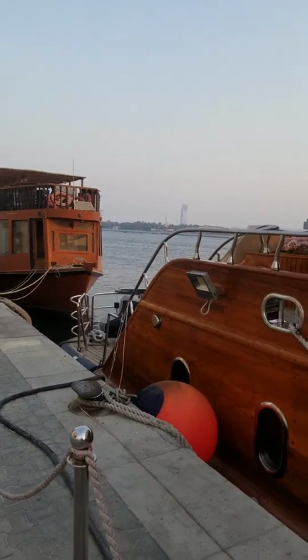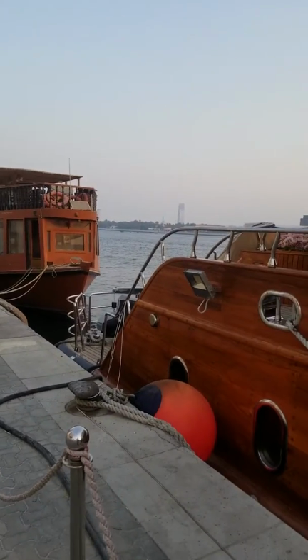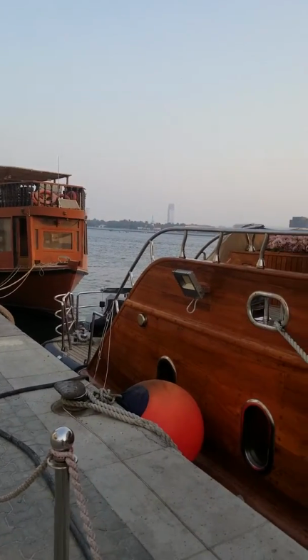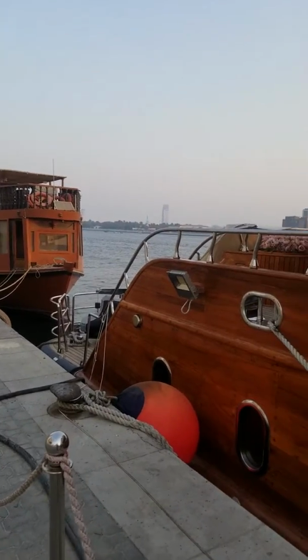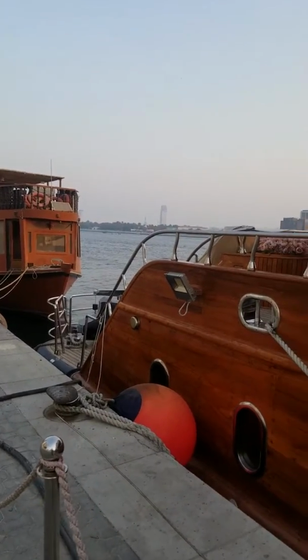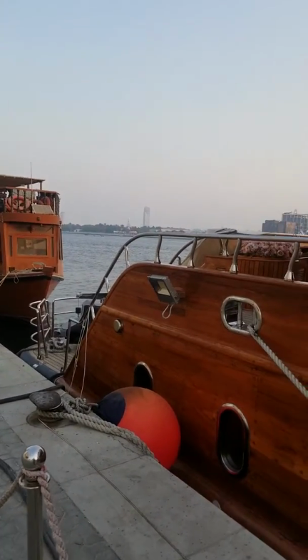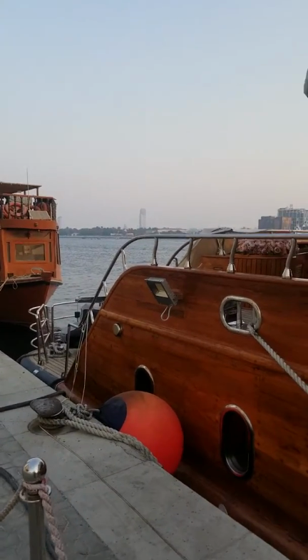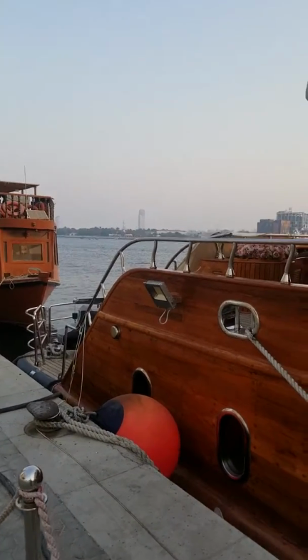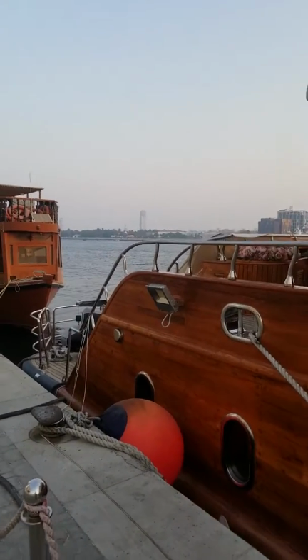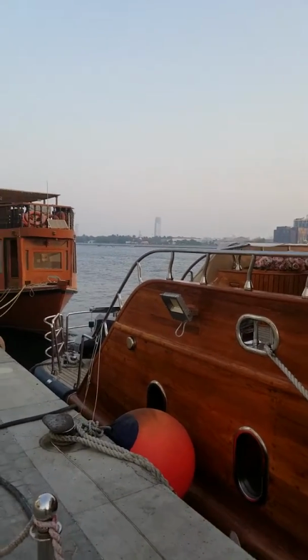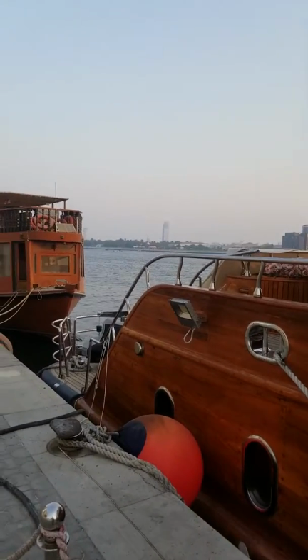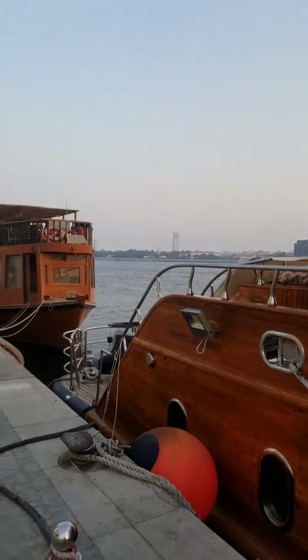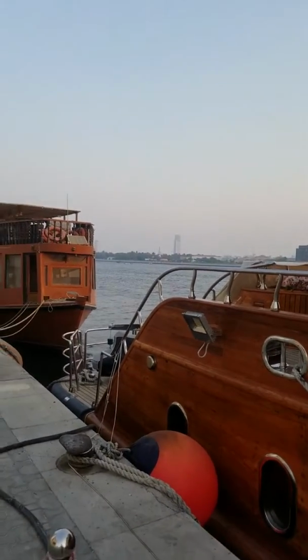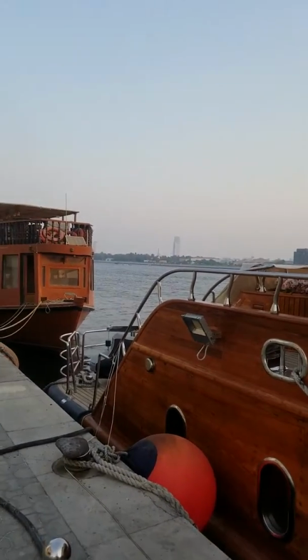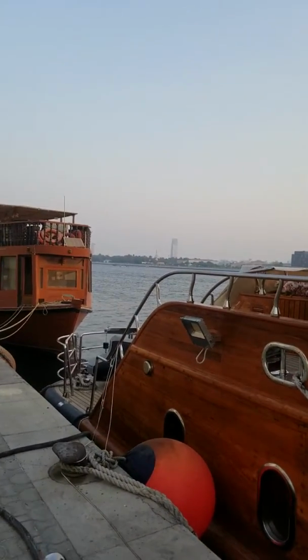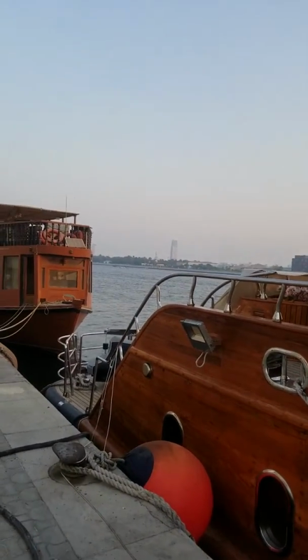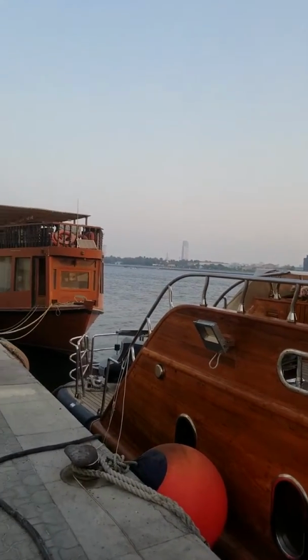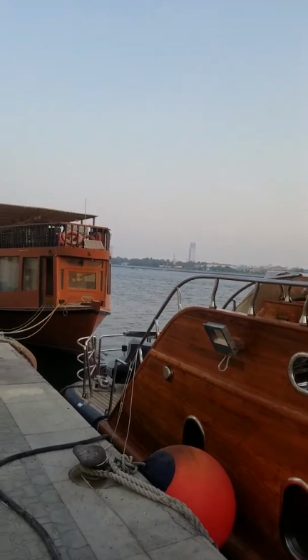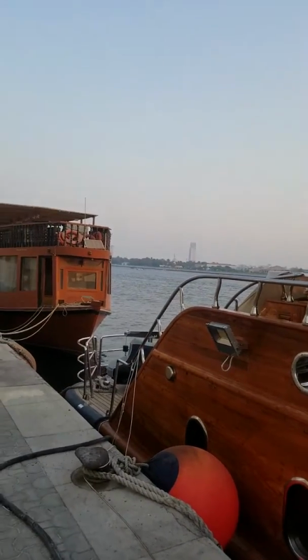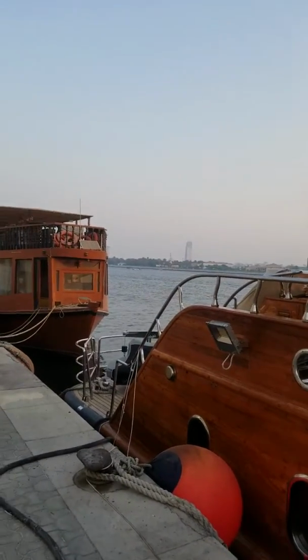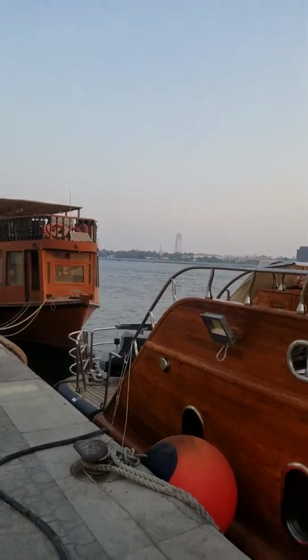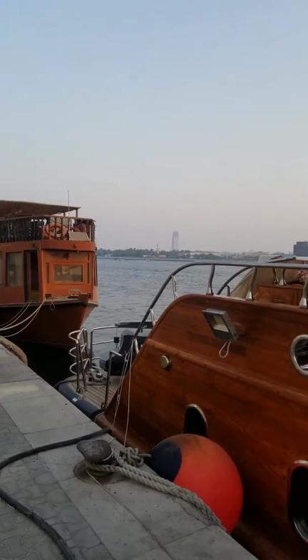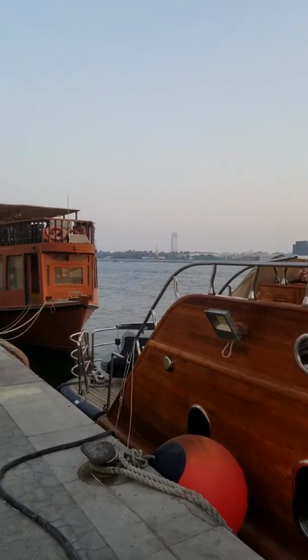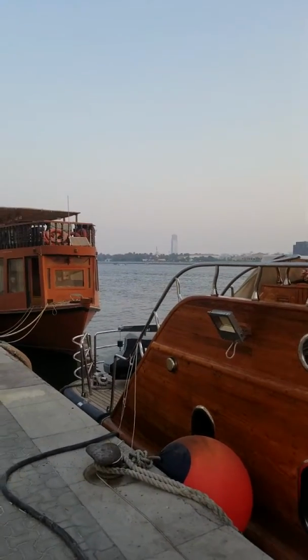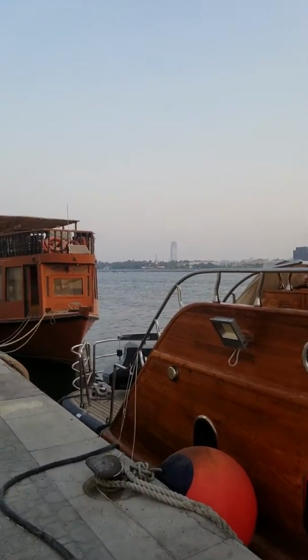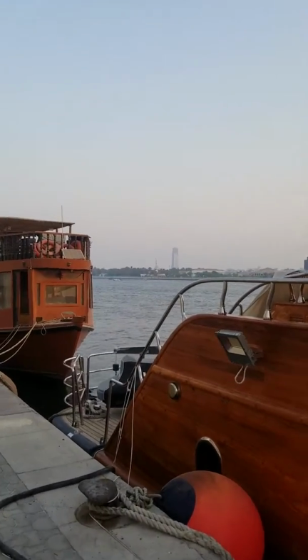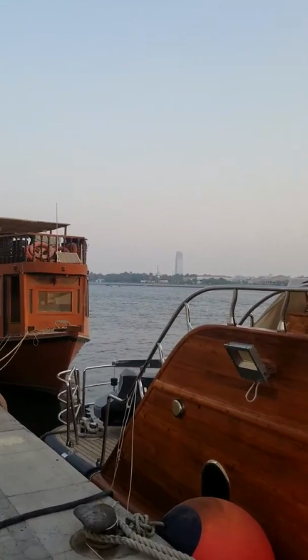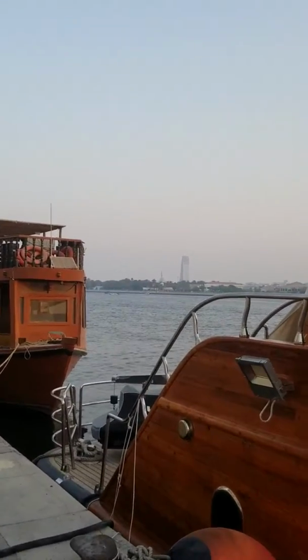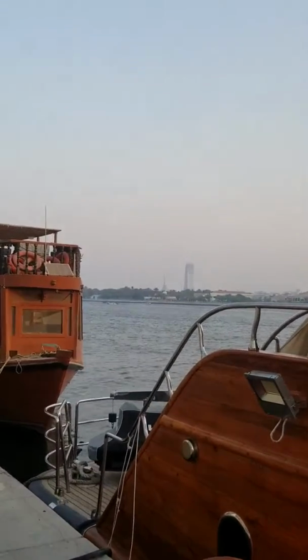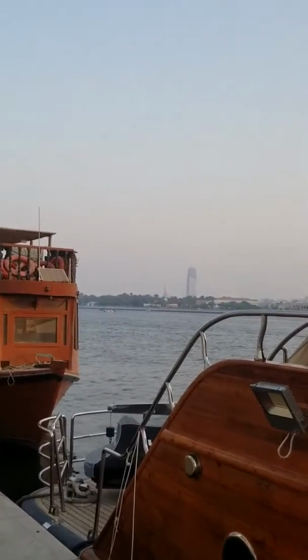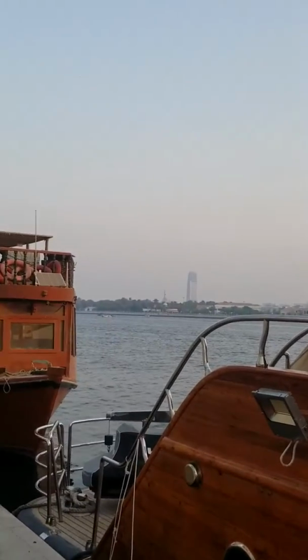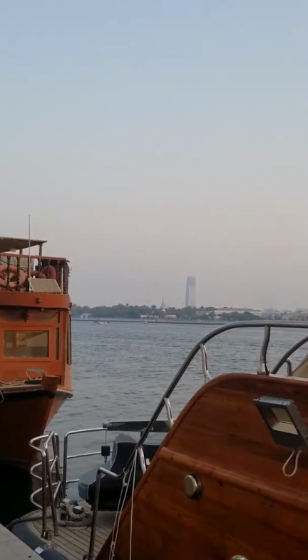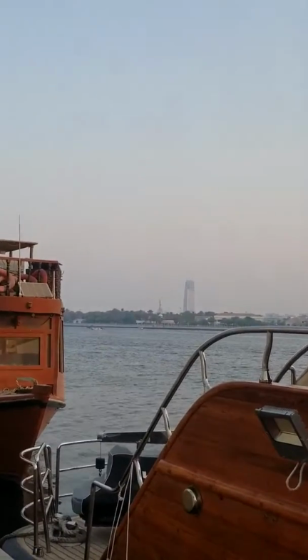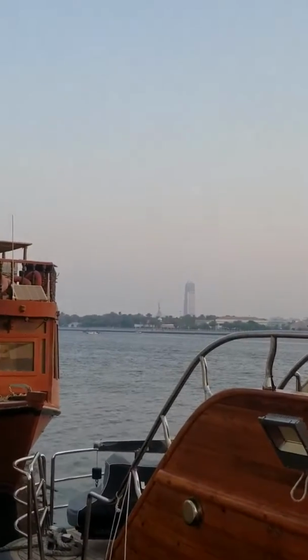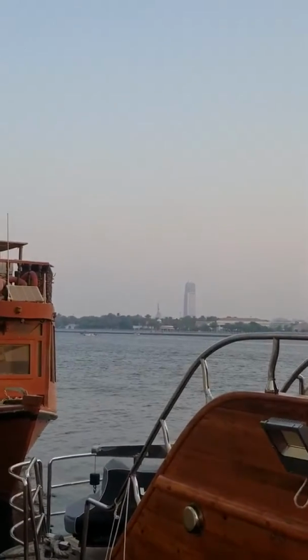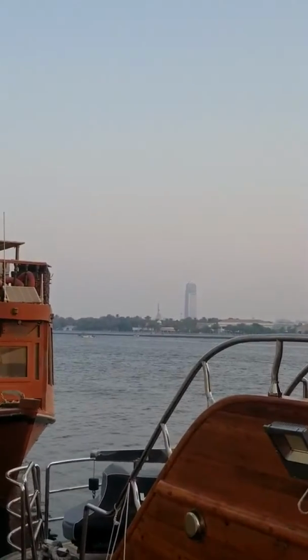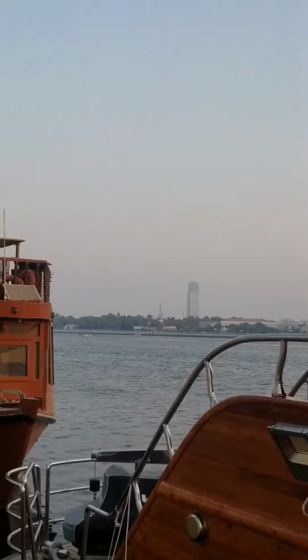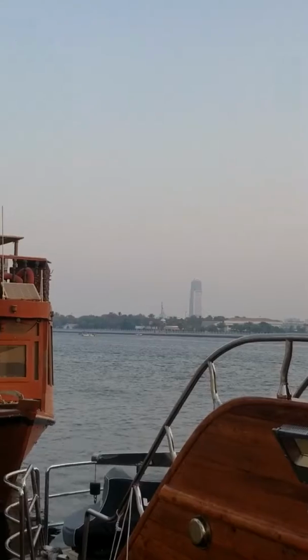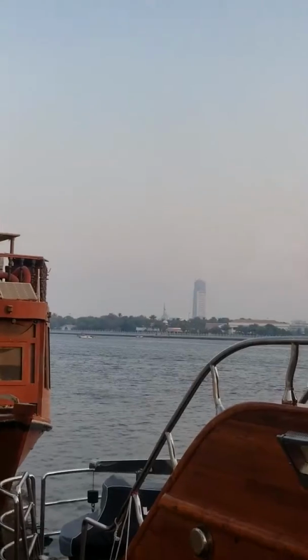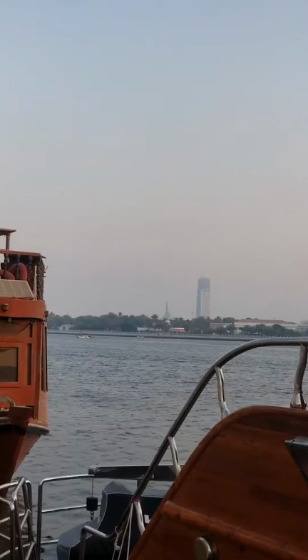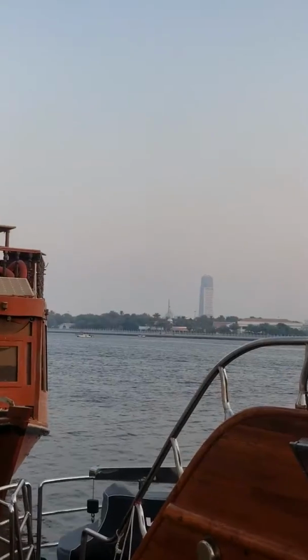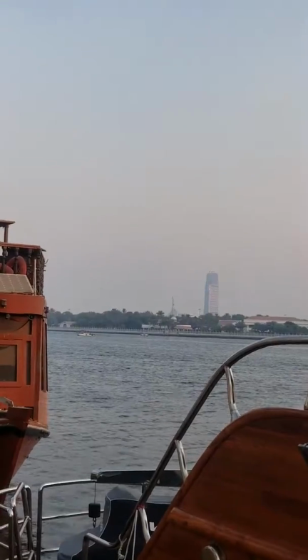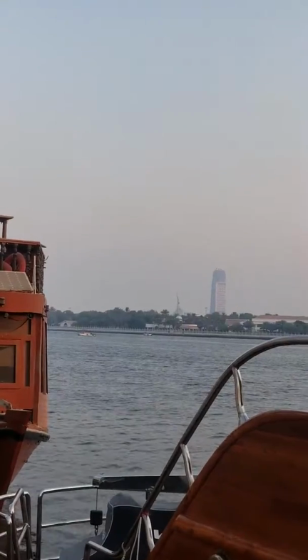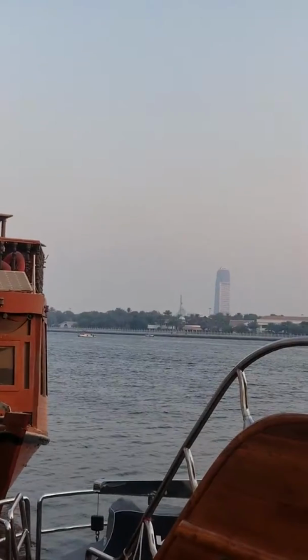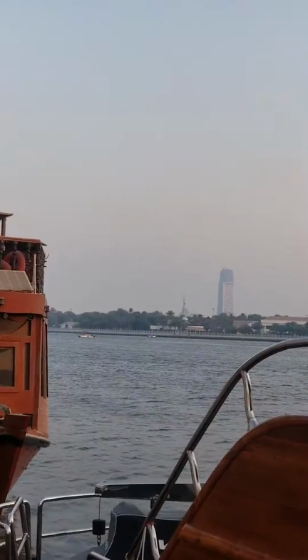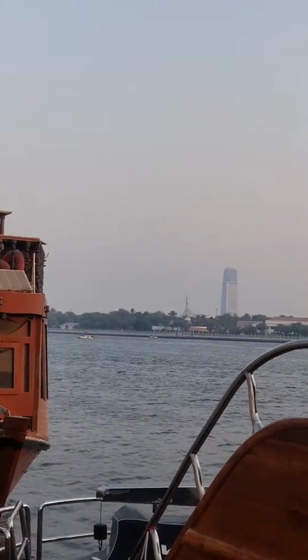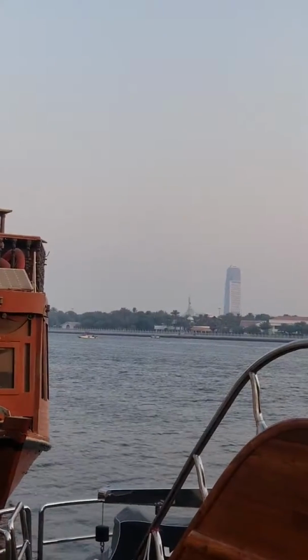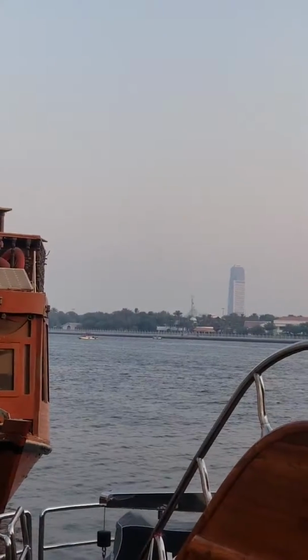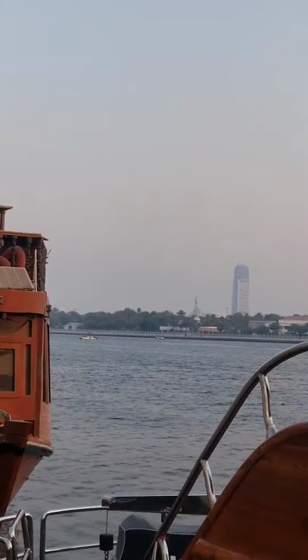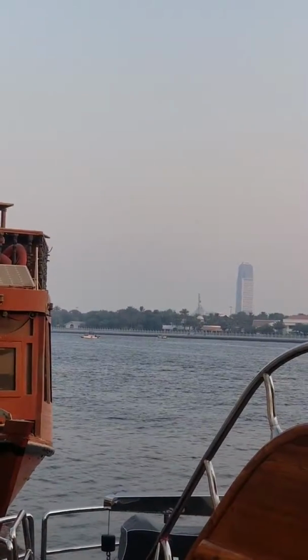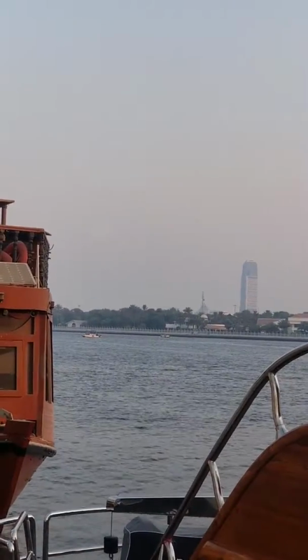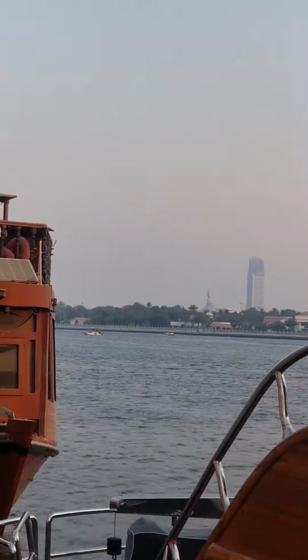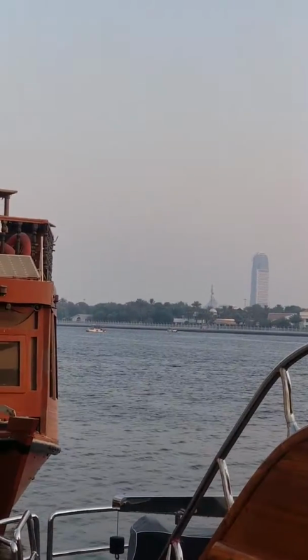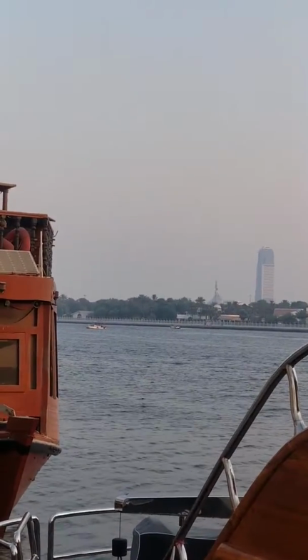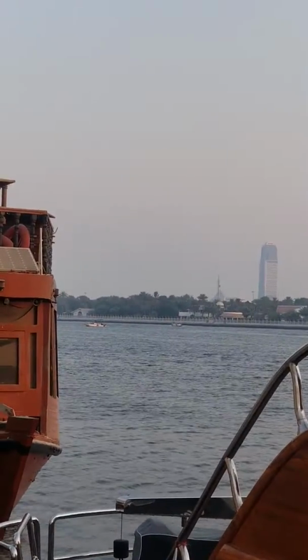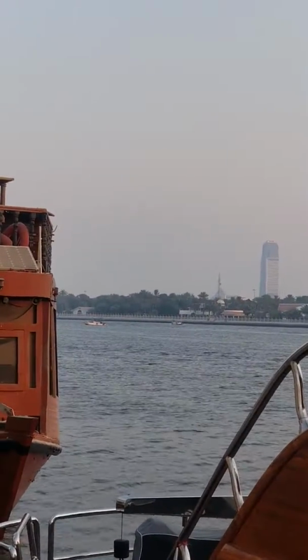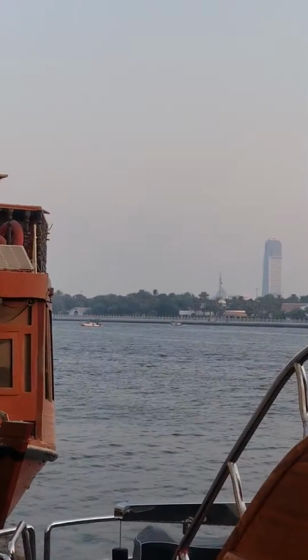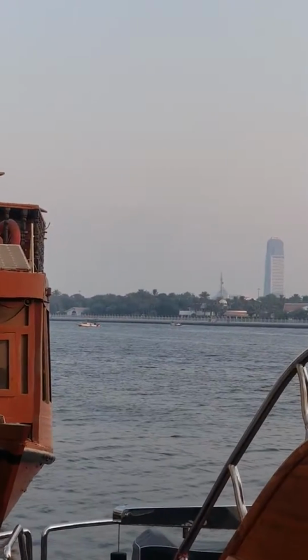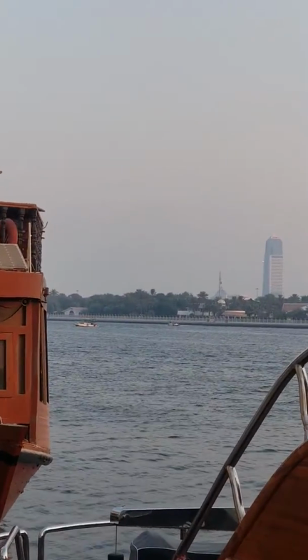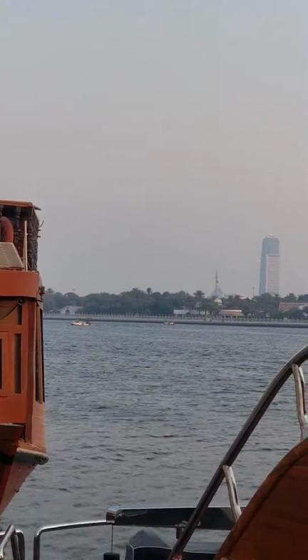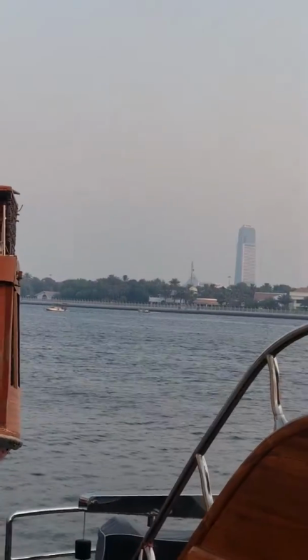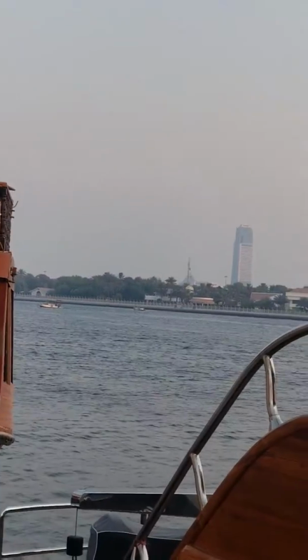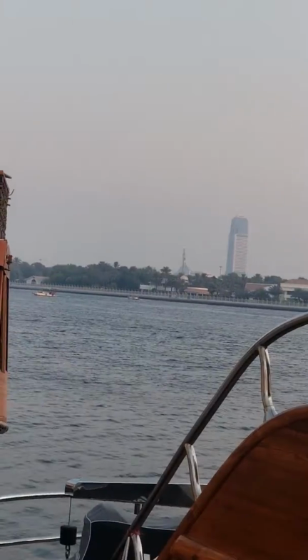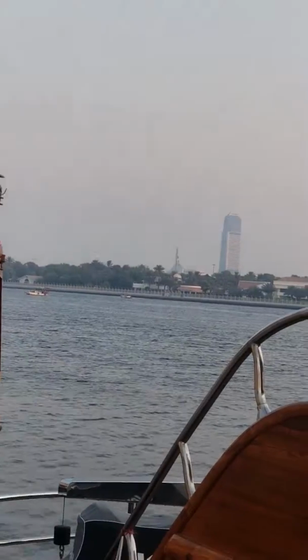The atmosphere here is great. I'll zoom in a little bit to show you more. You can see a few boats out there in the sea.